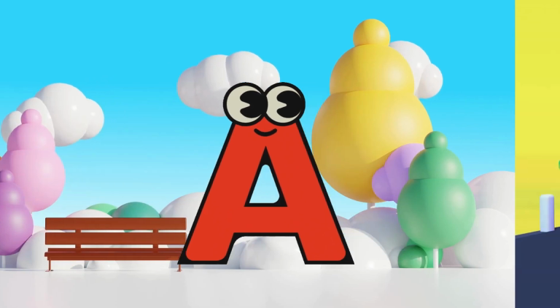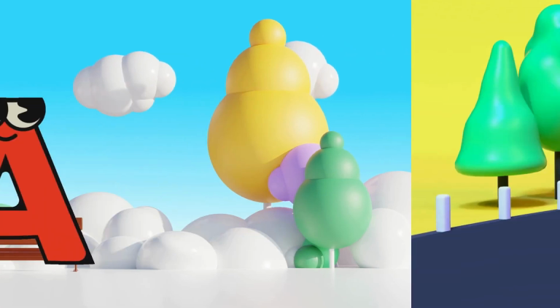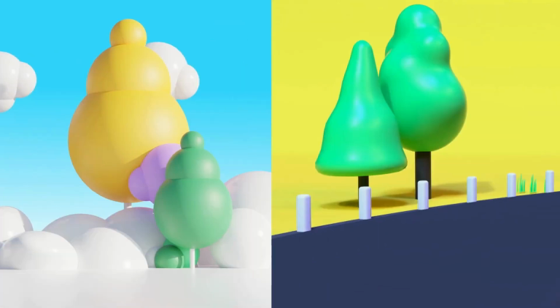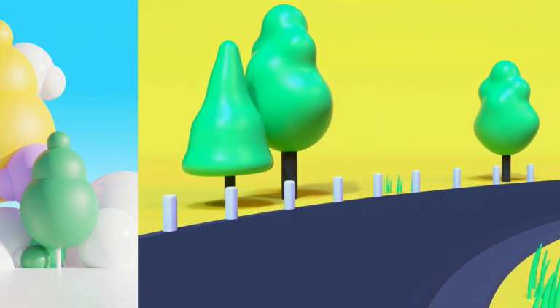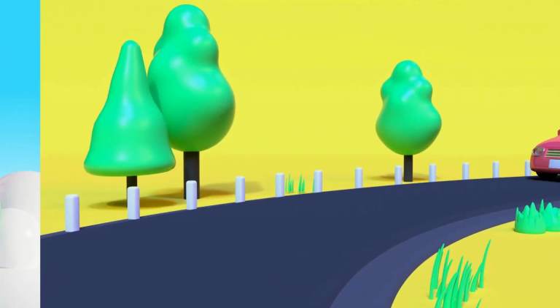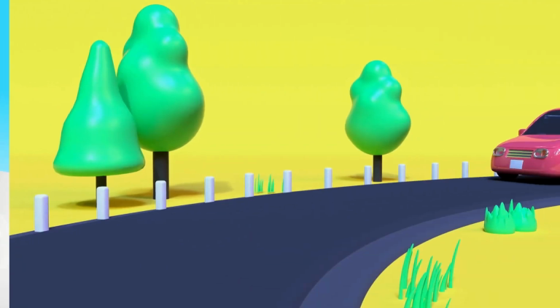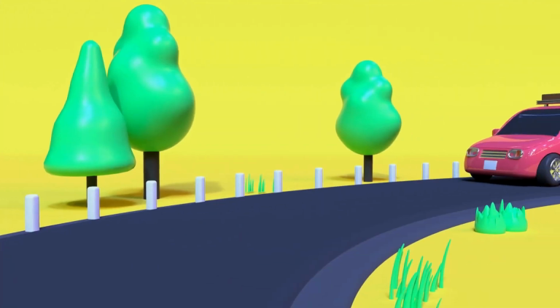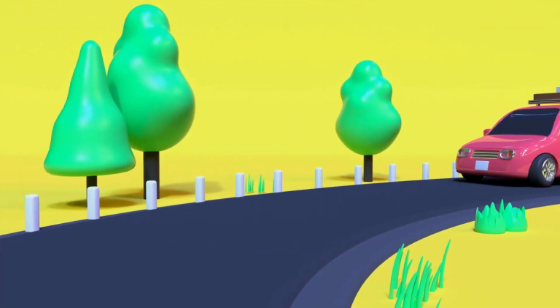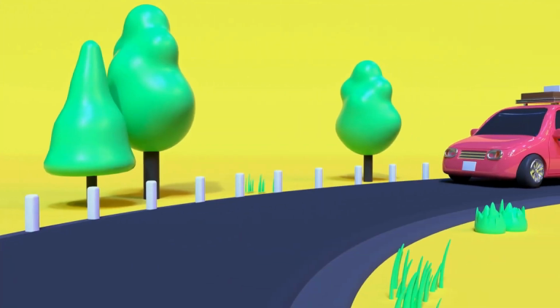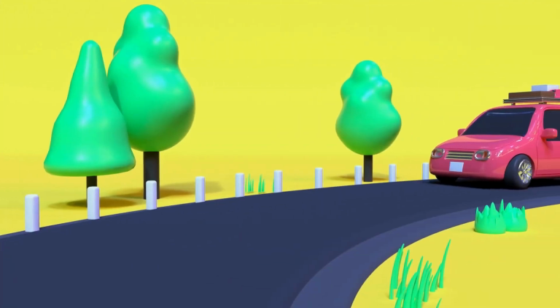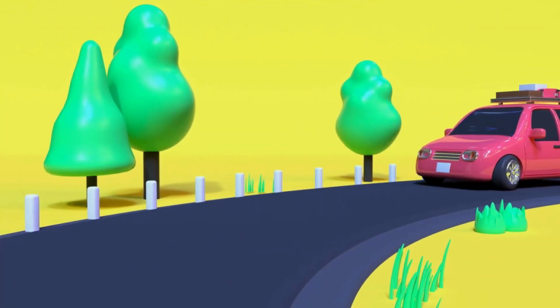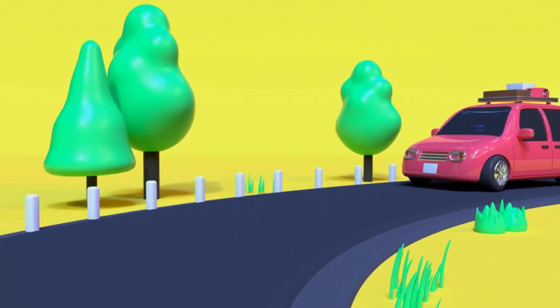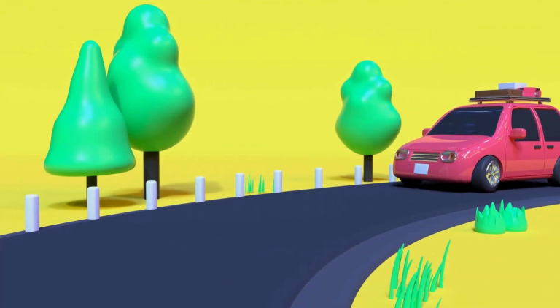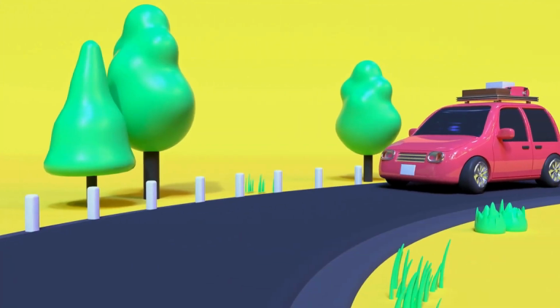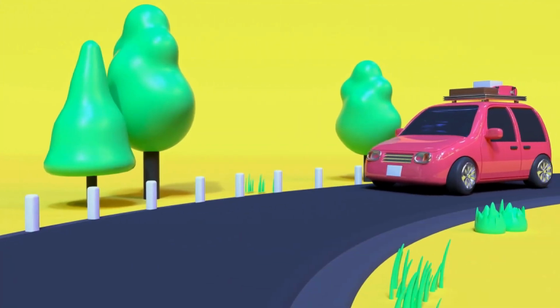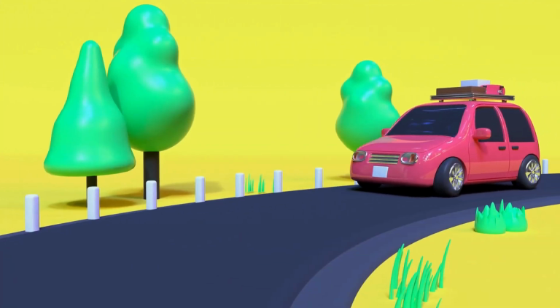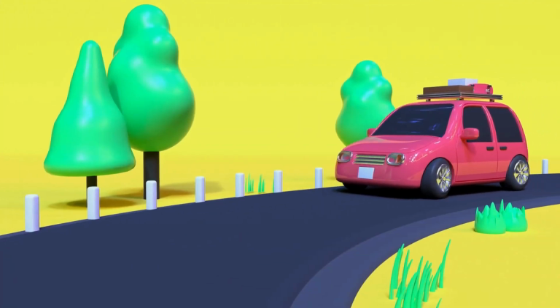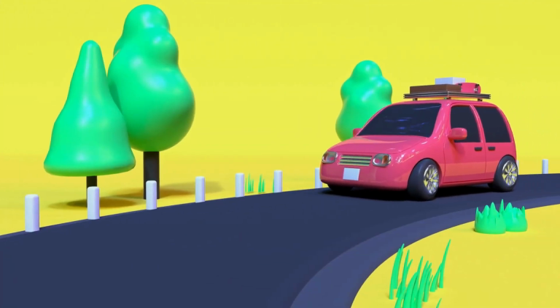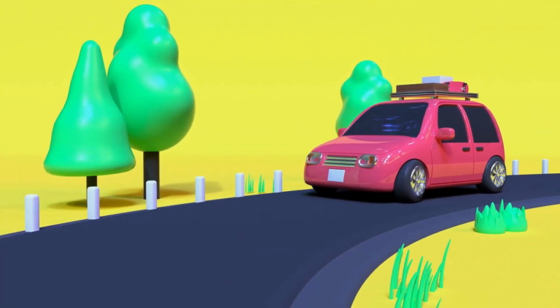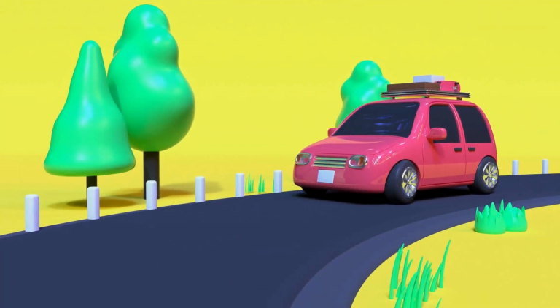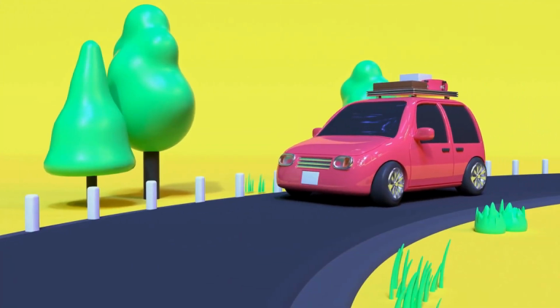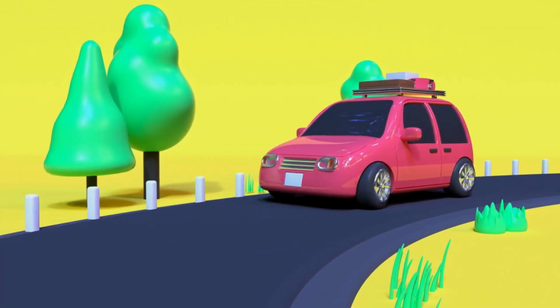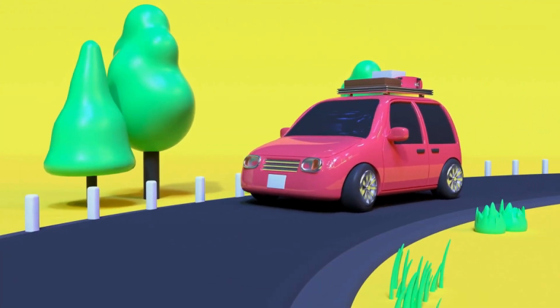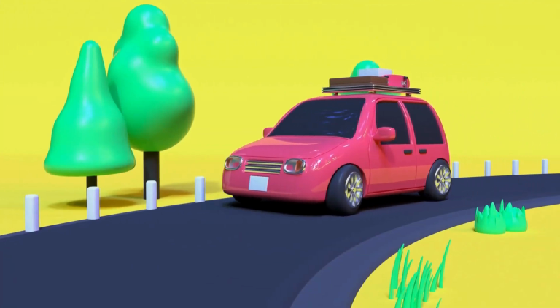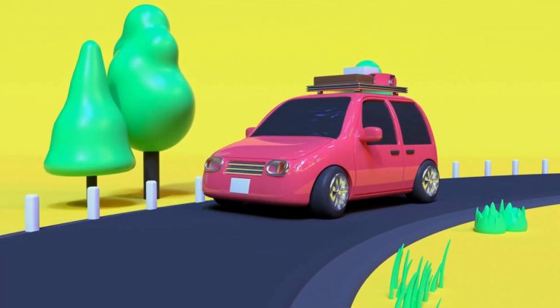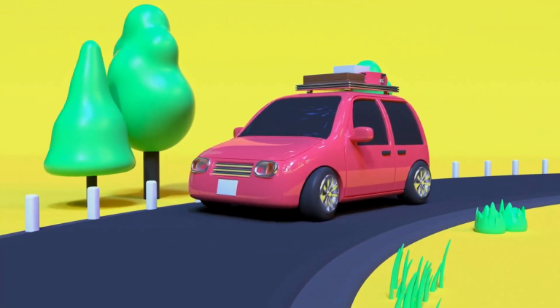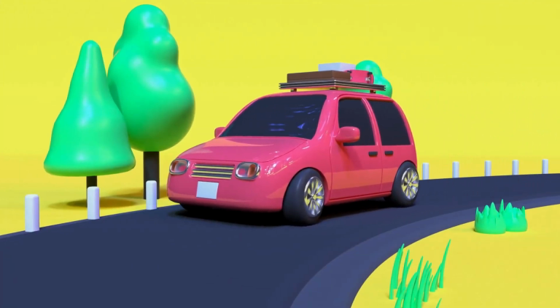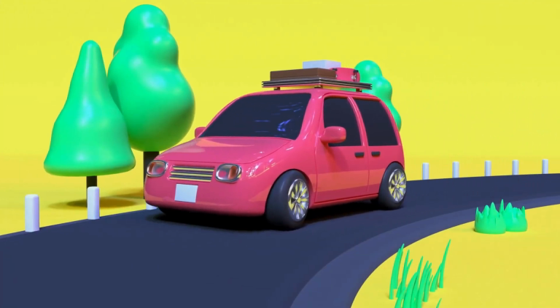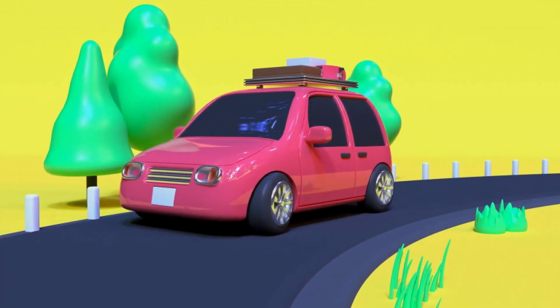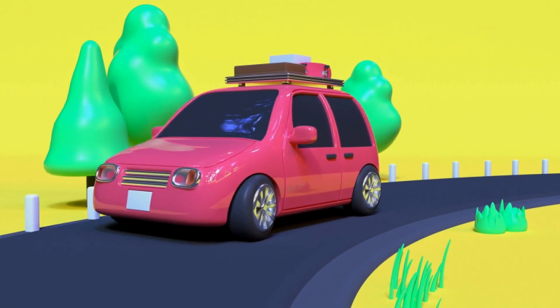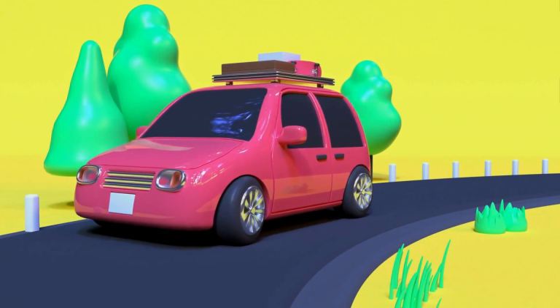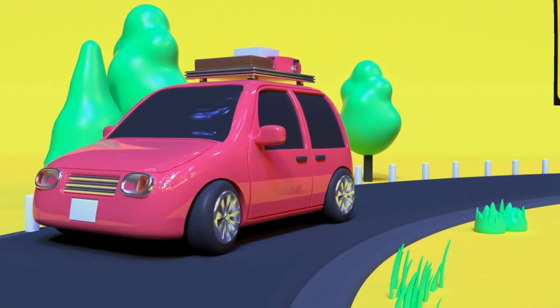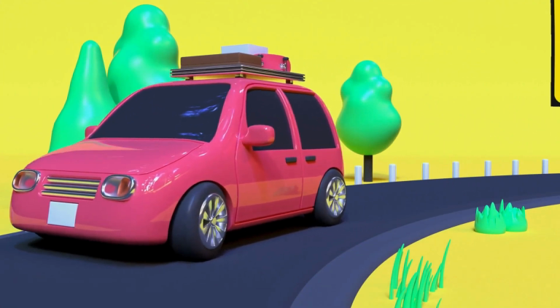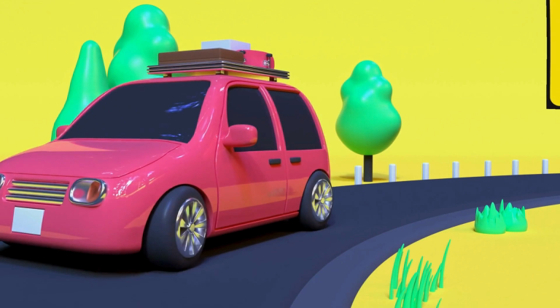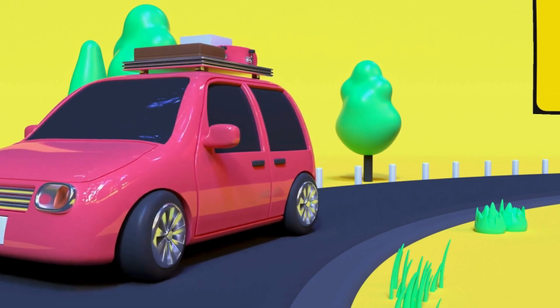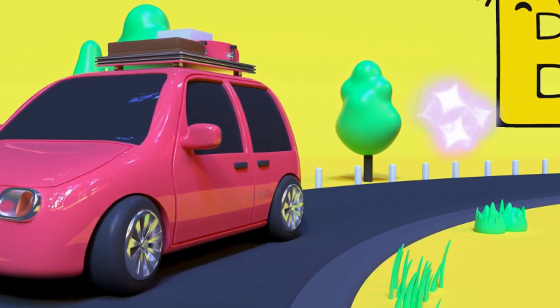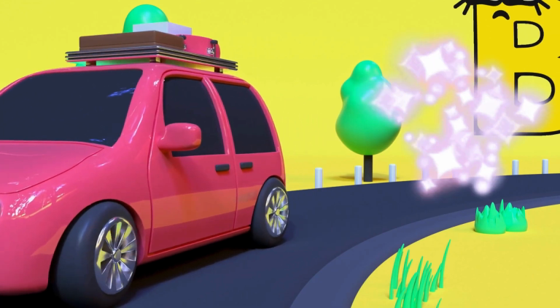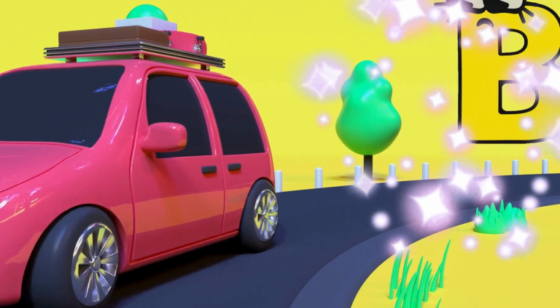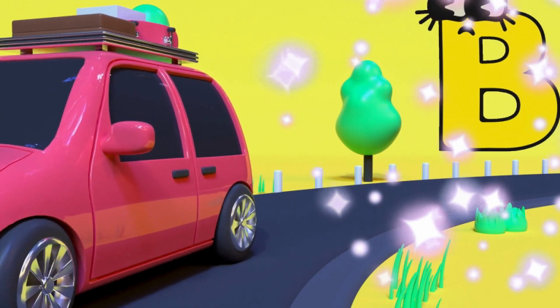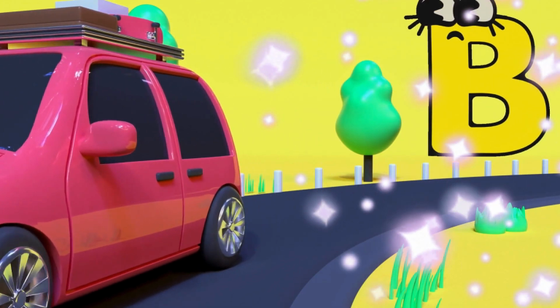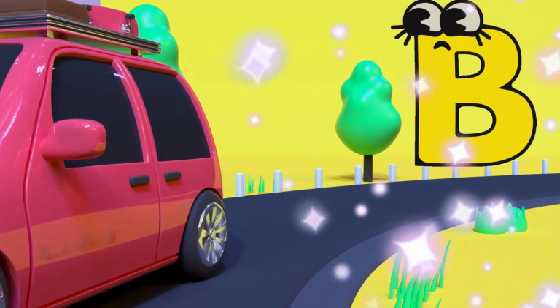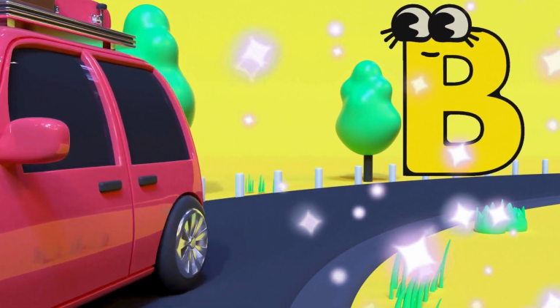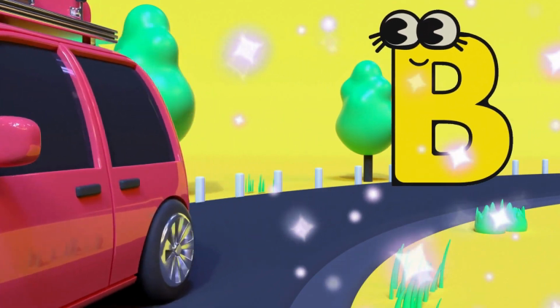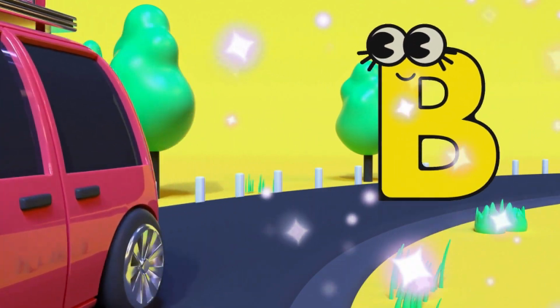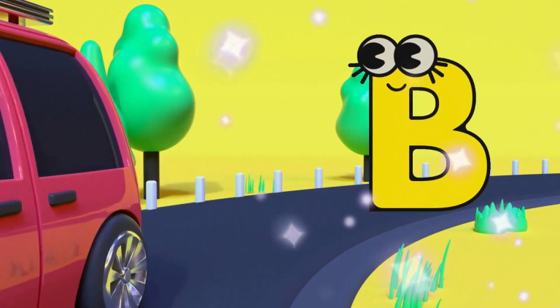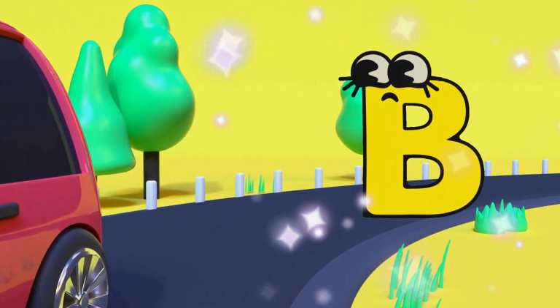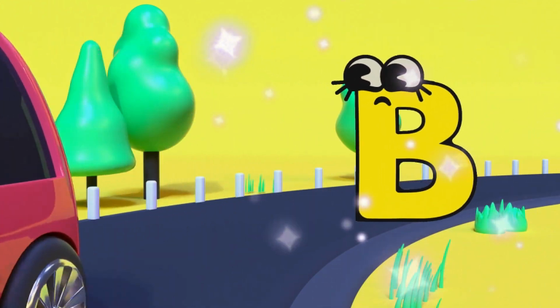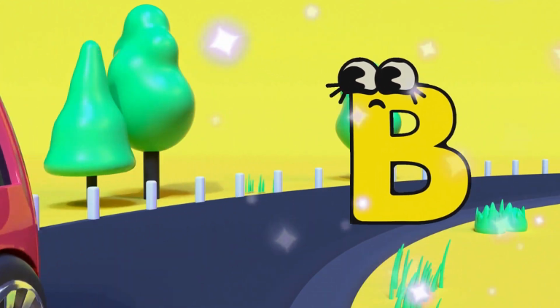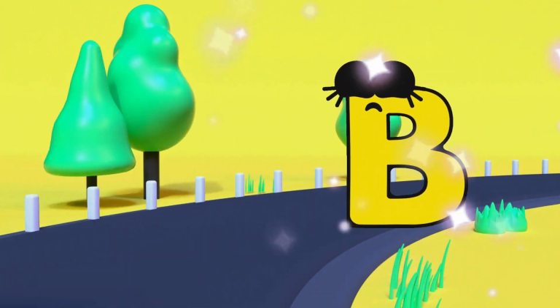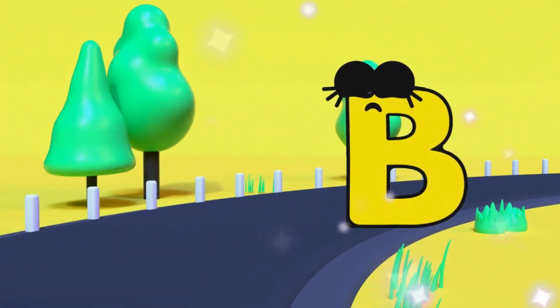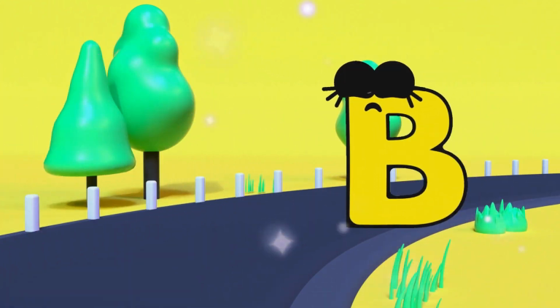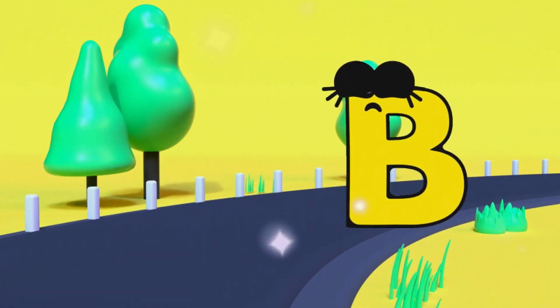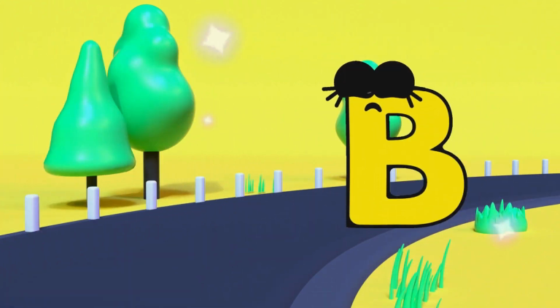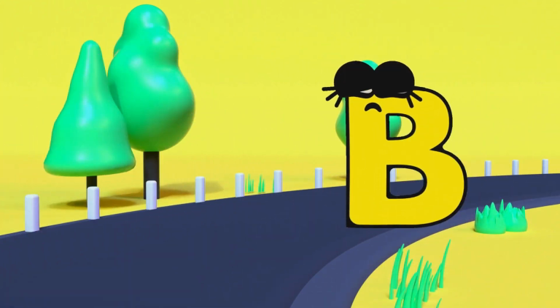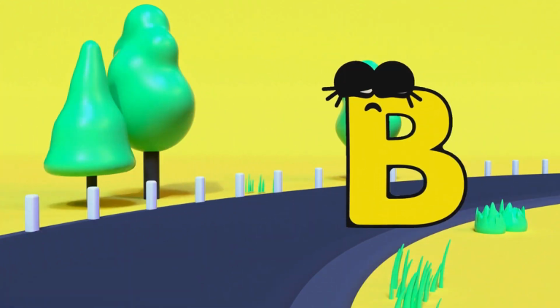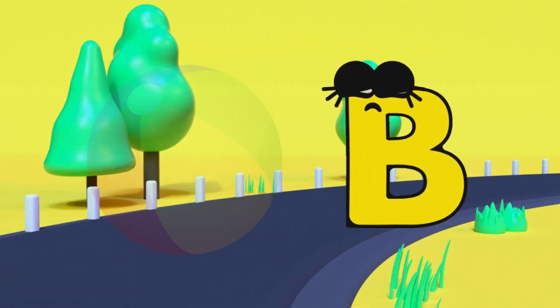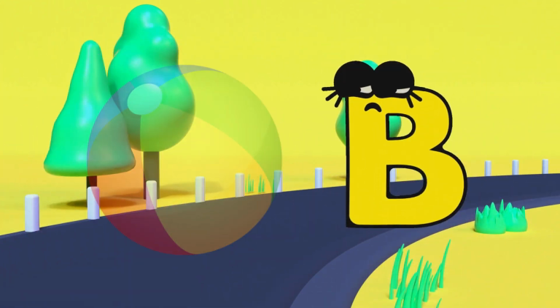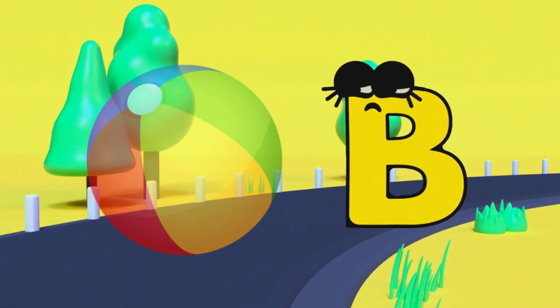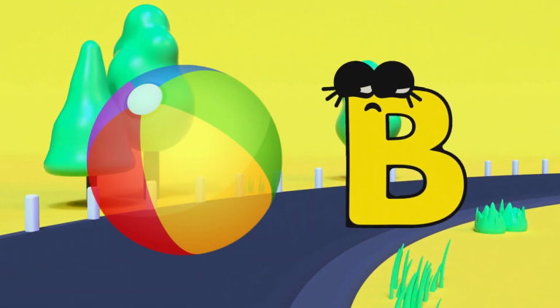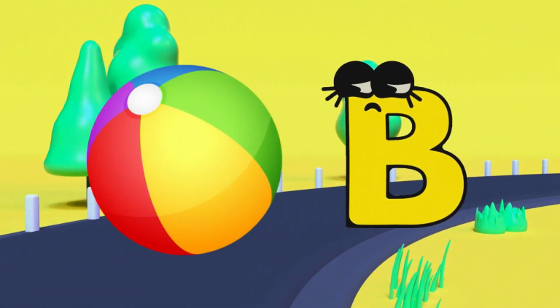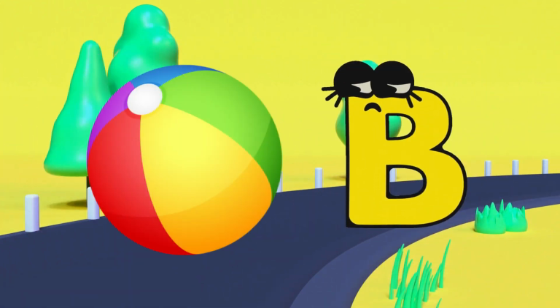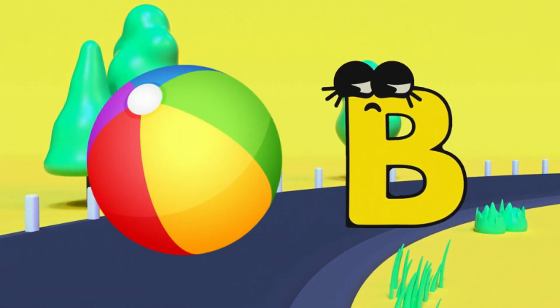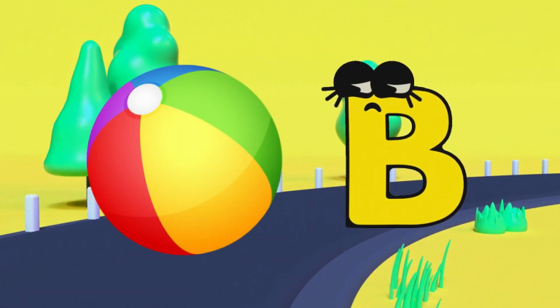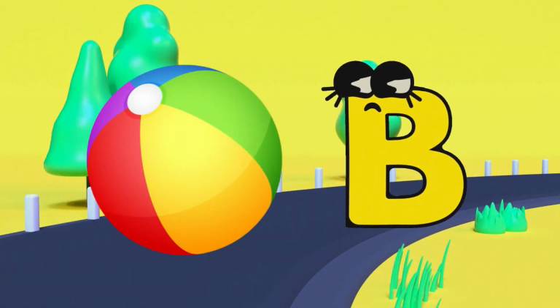Wow! Here is a pink car coming! But where is the letter? Oh yeah! Here is the letter B! B is for Bo!